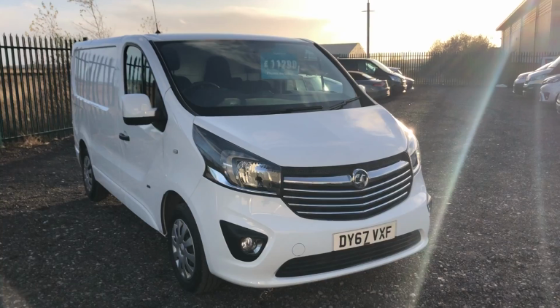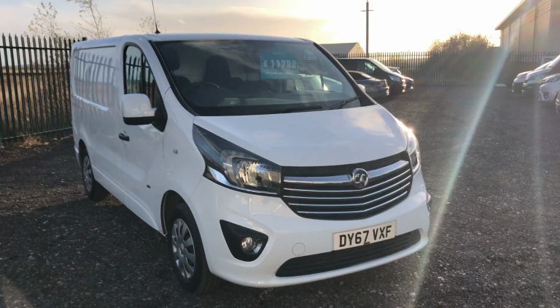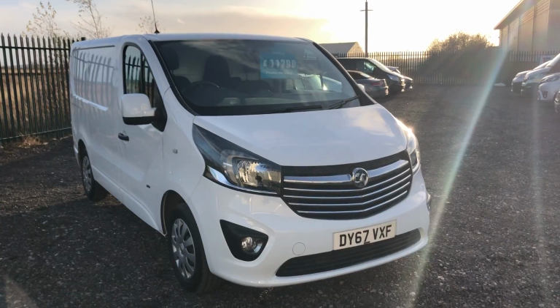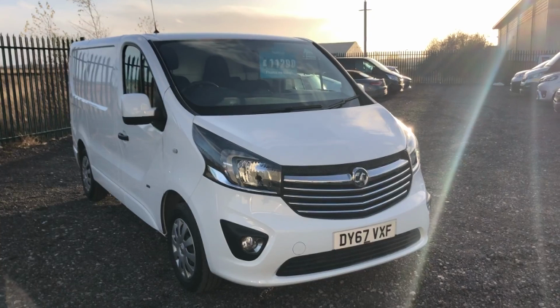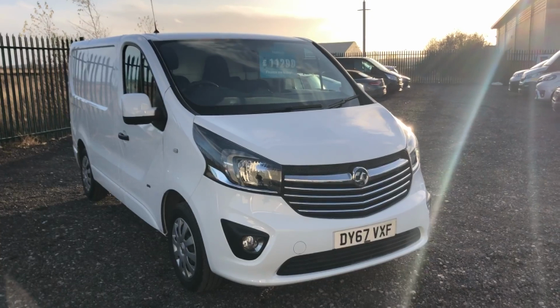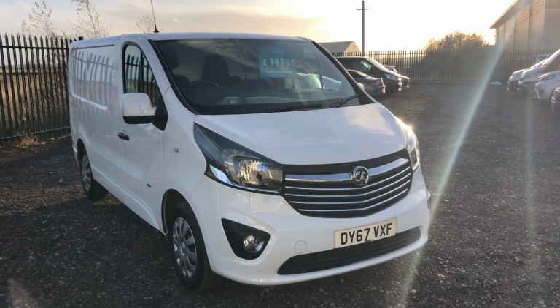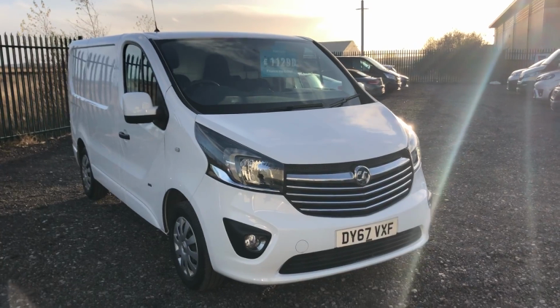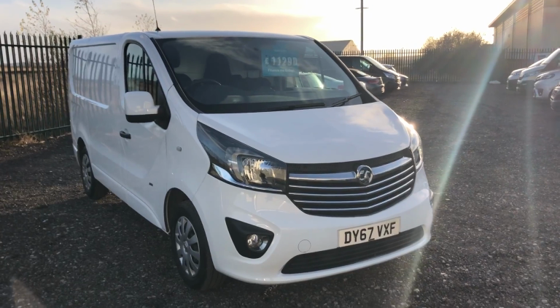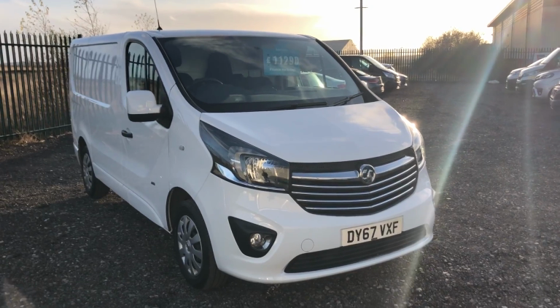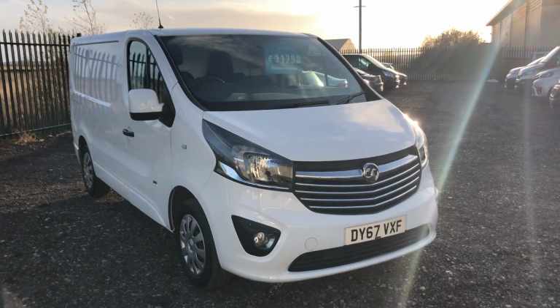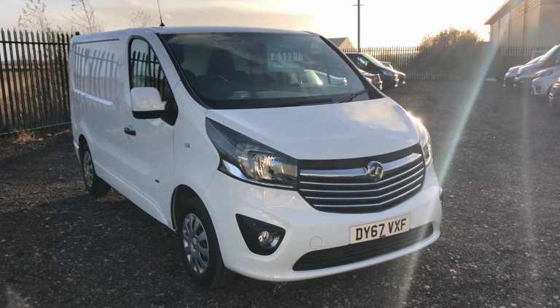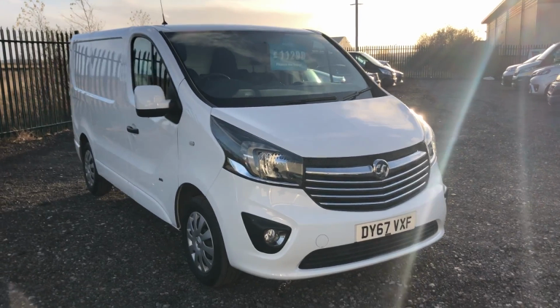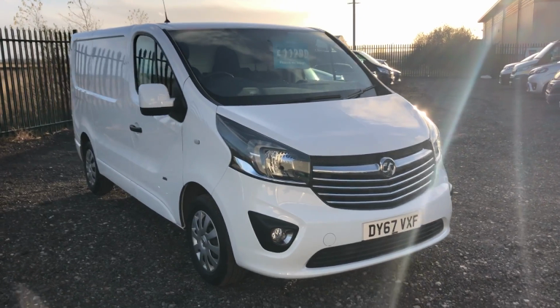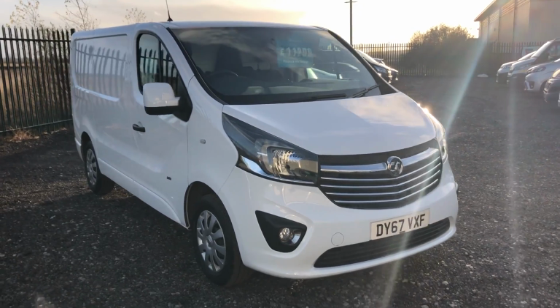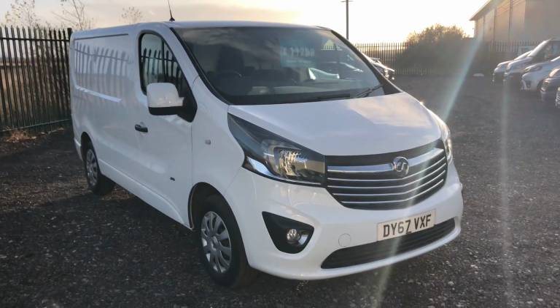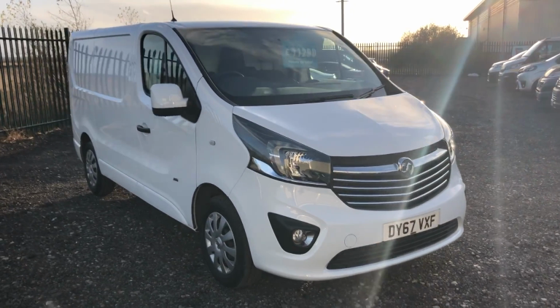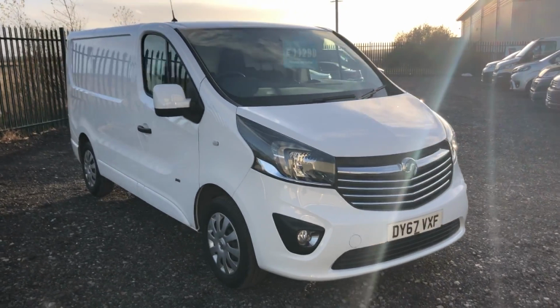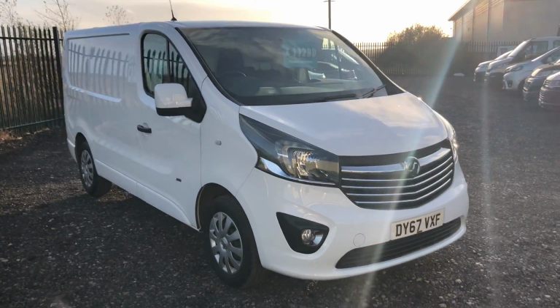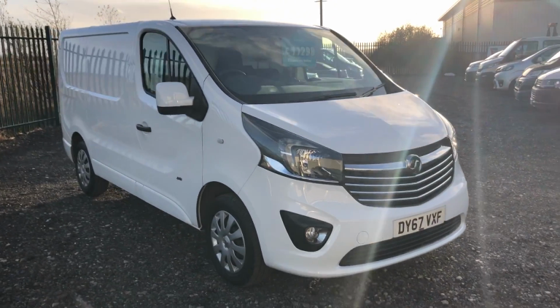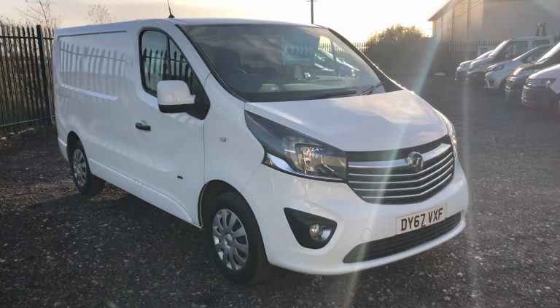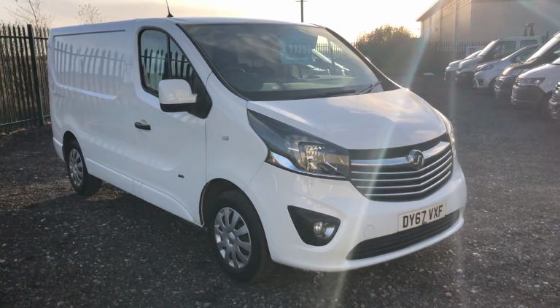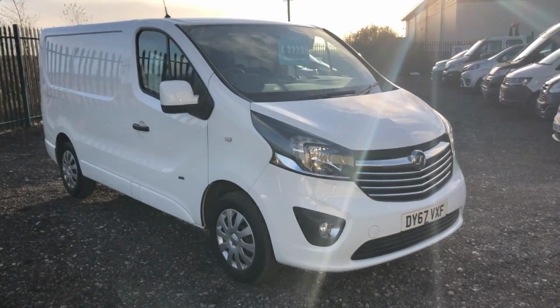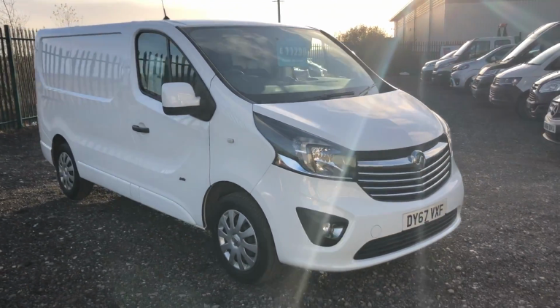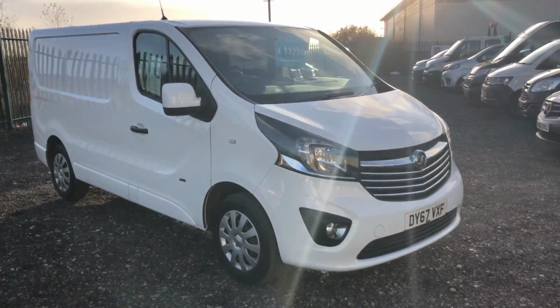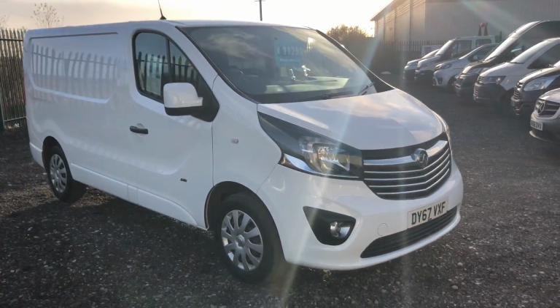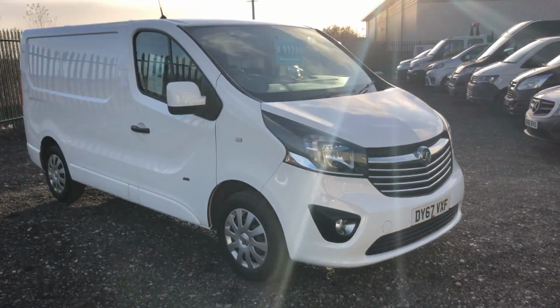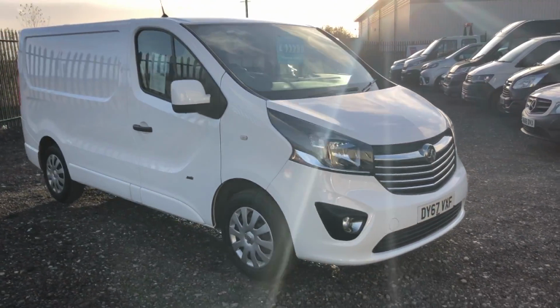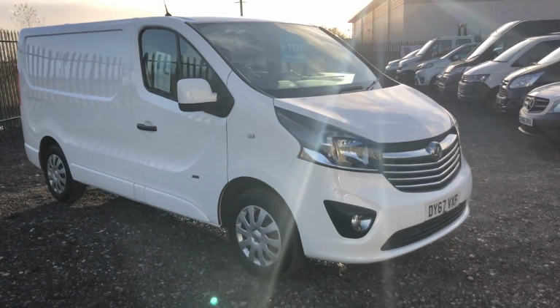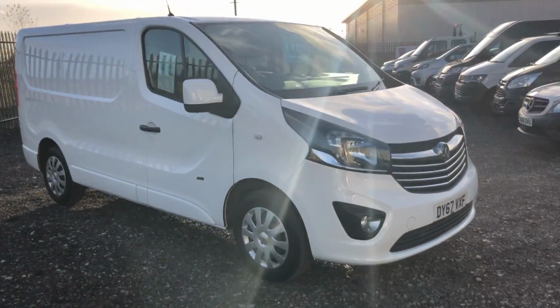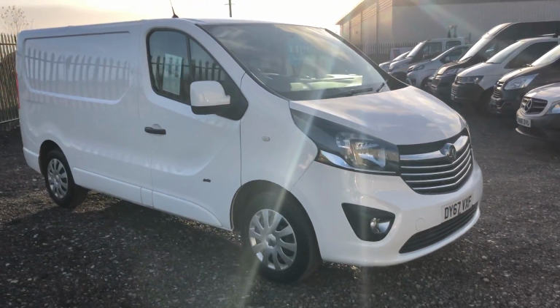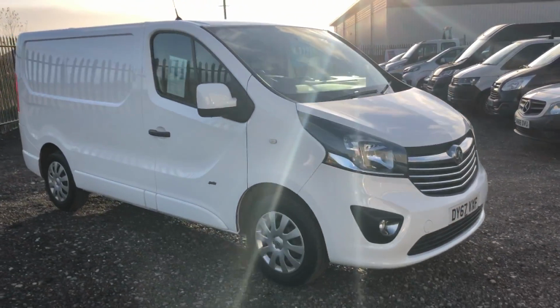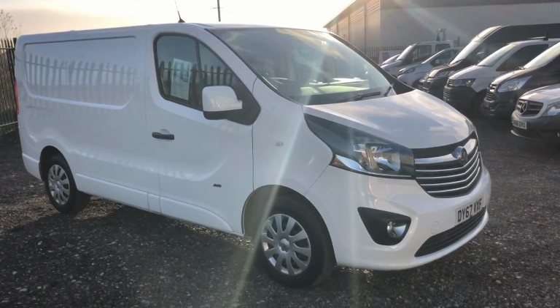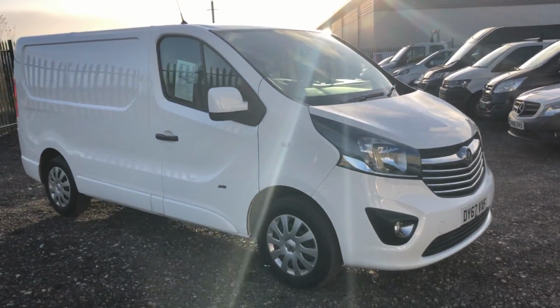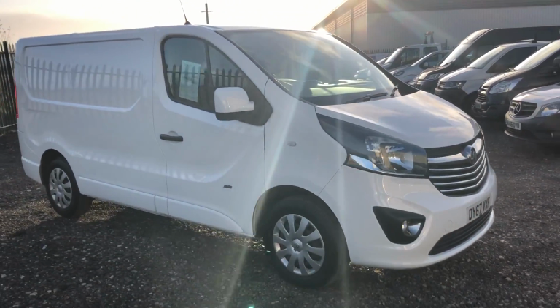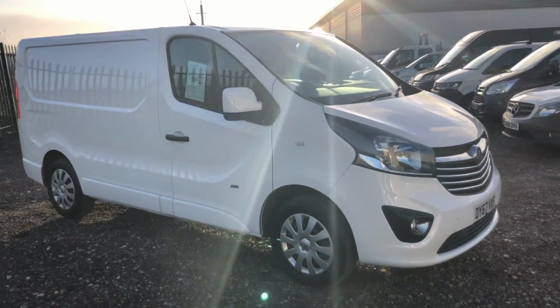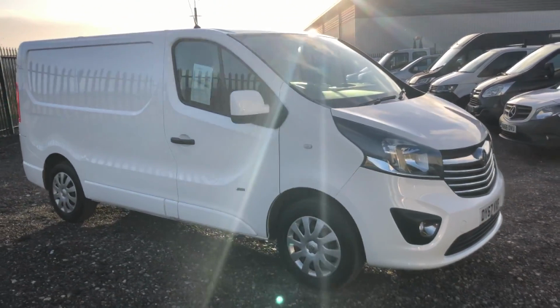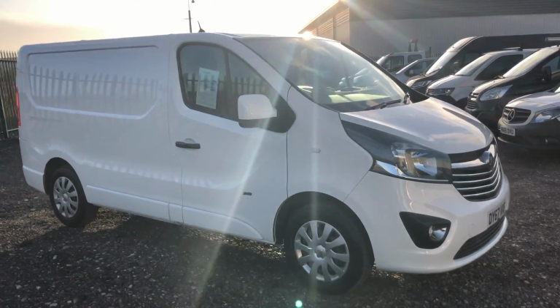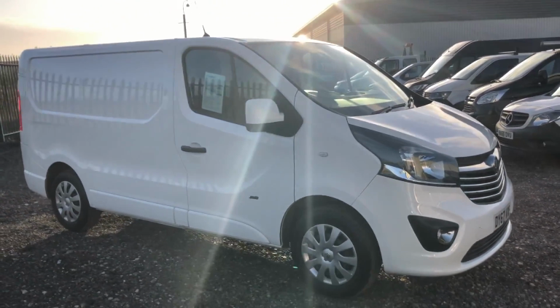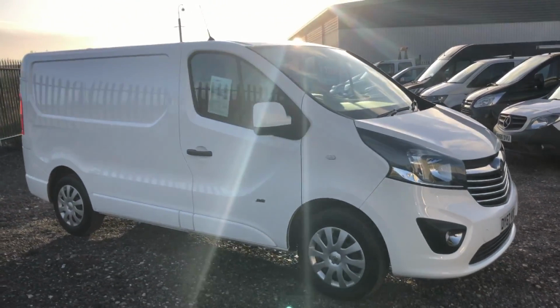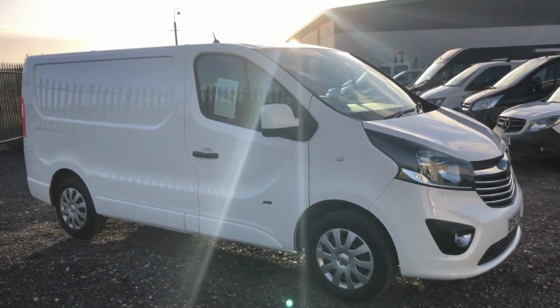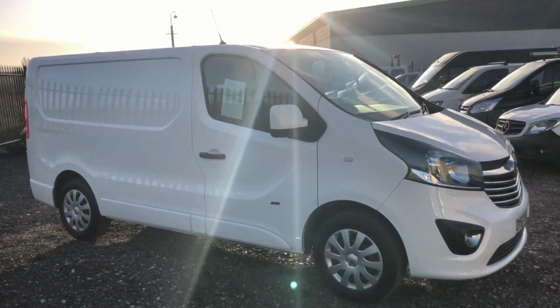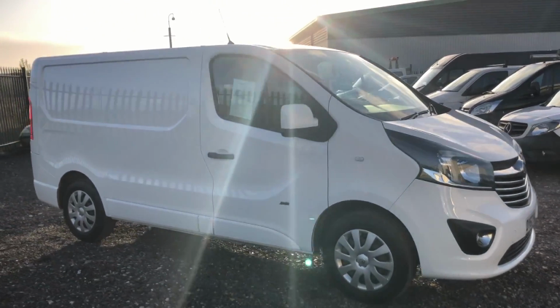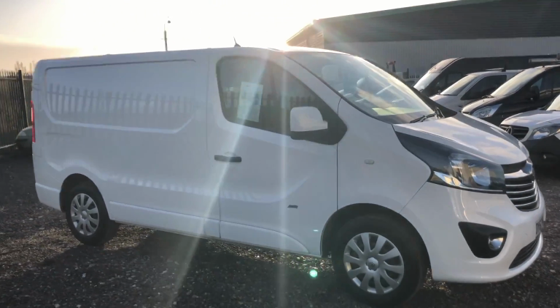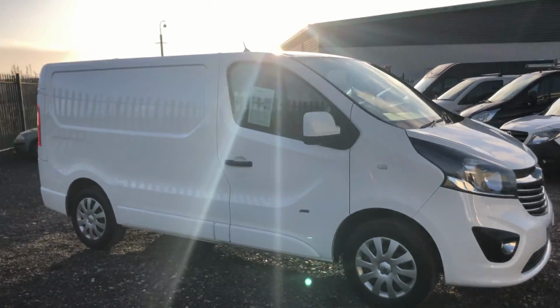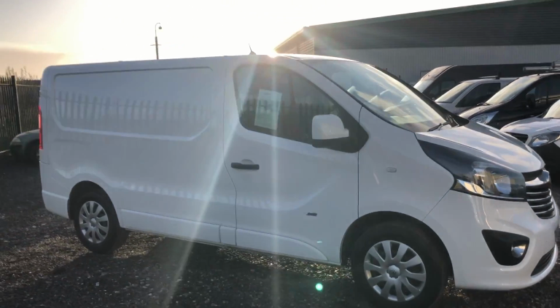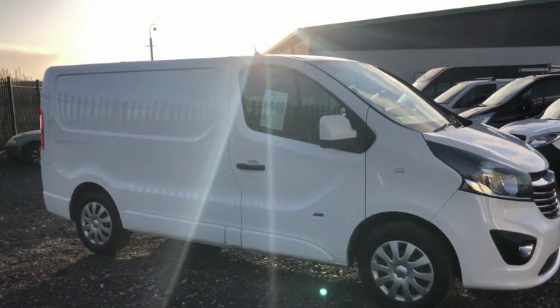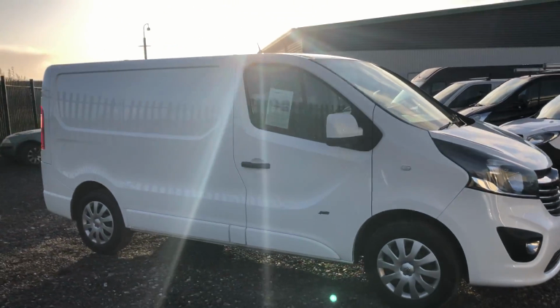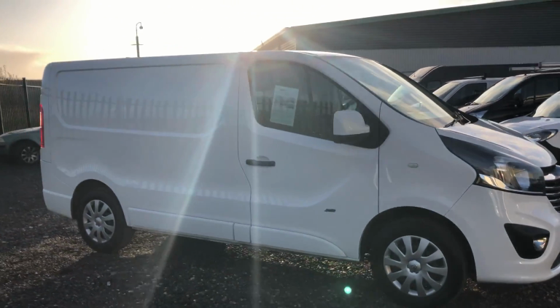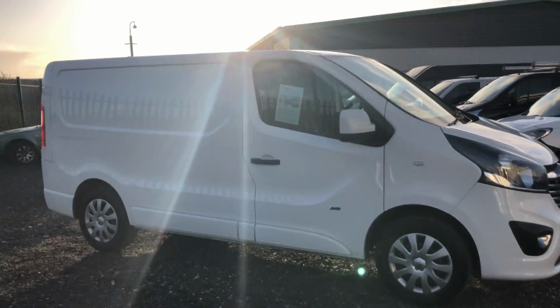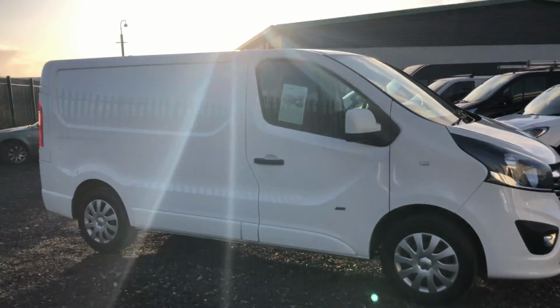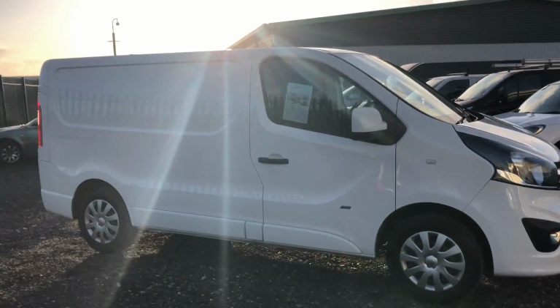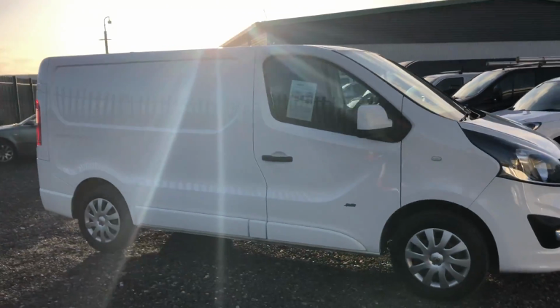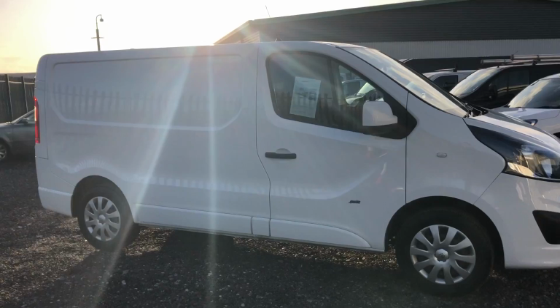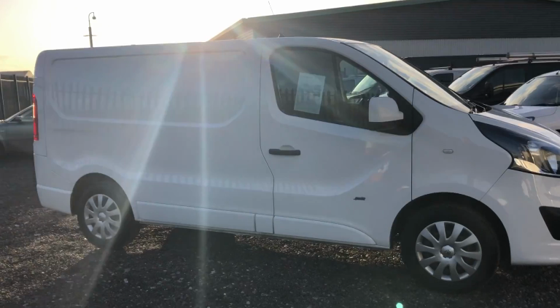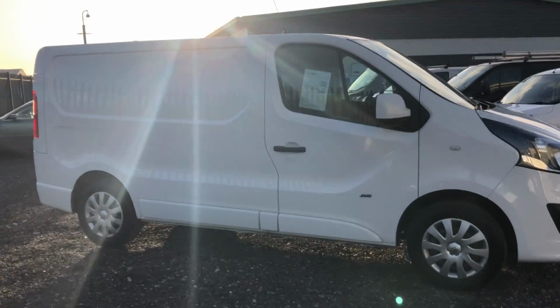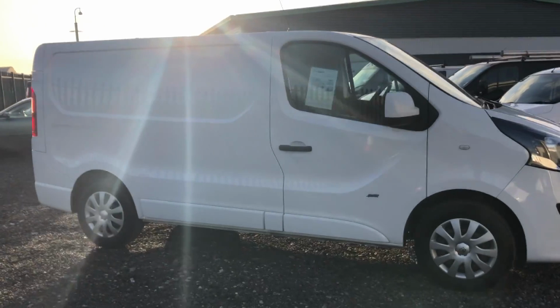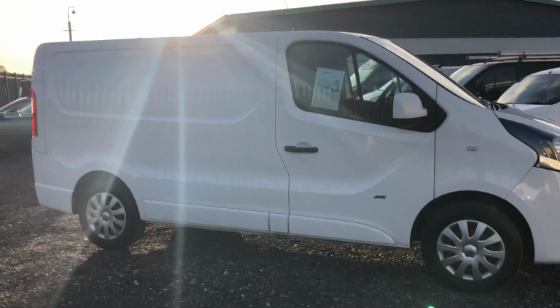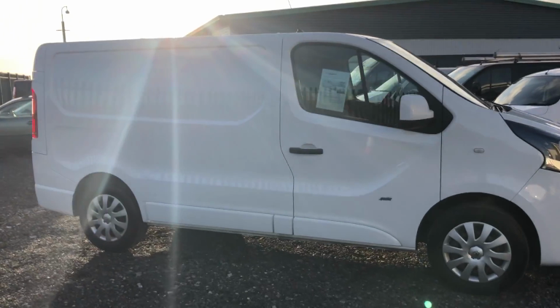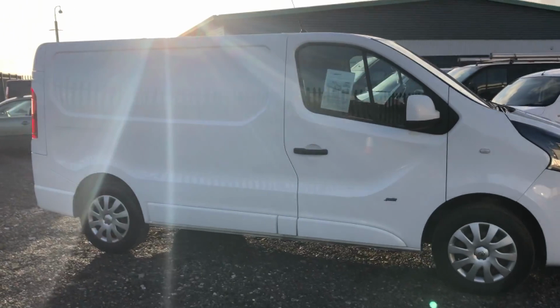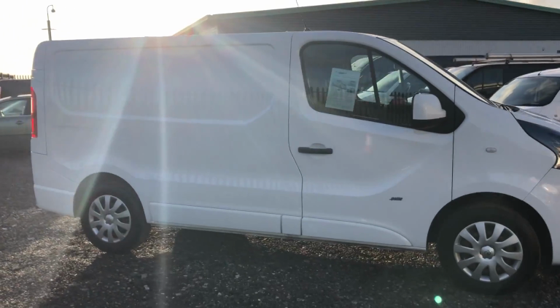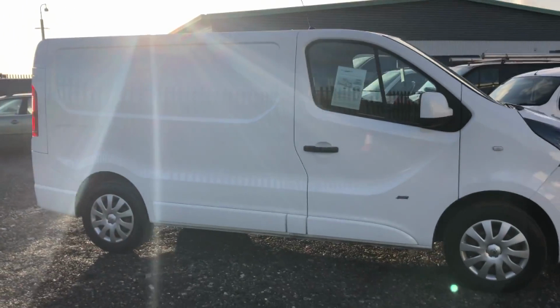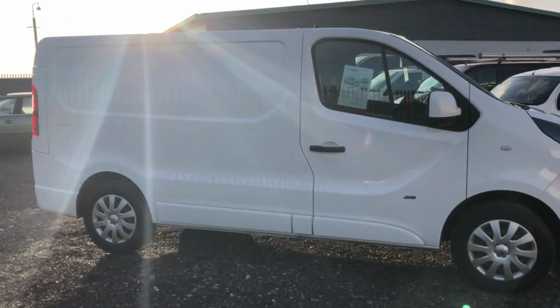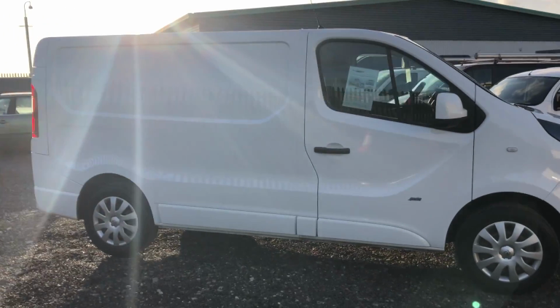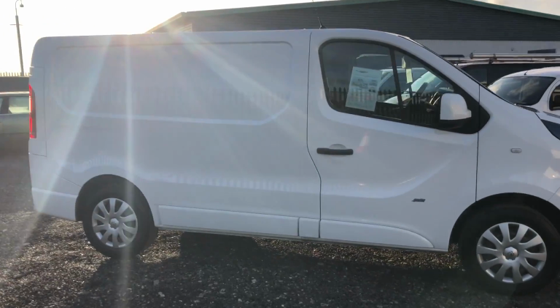This is the Vauxhall Vivaro 1.6 diesel, 120 brake horsepower. It's registered October 2017.